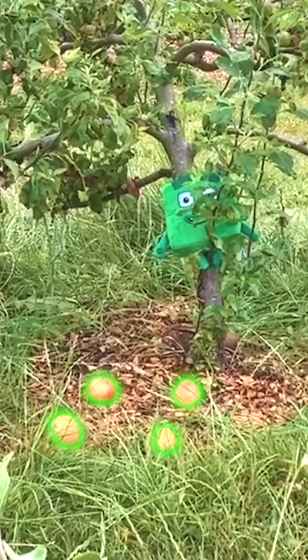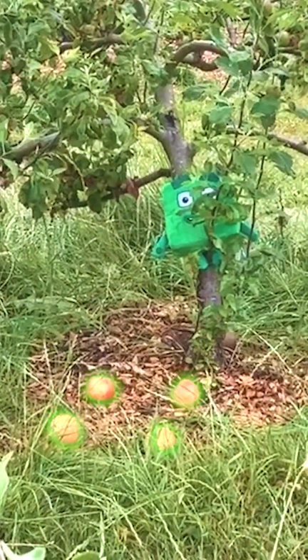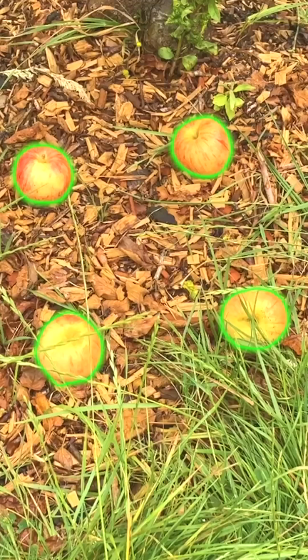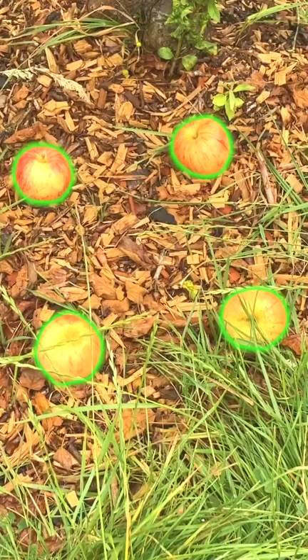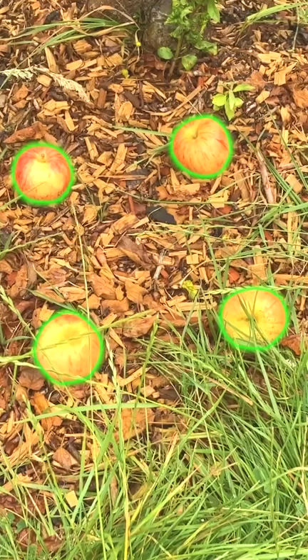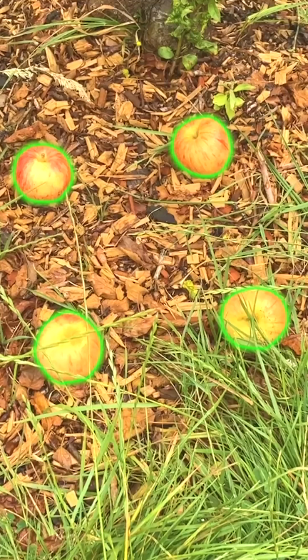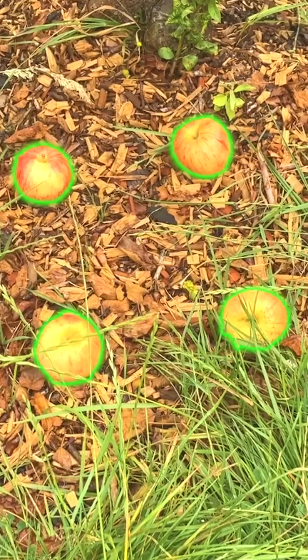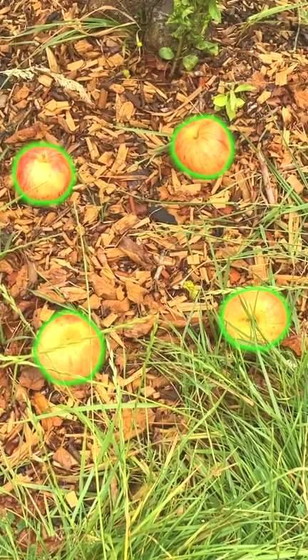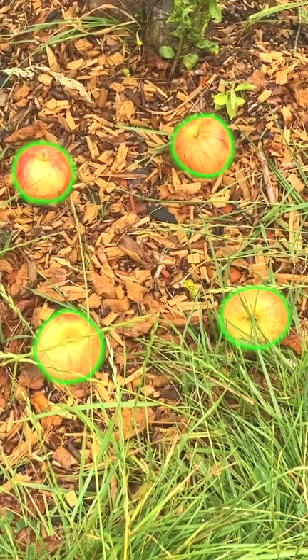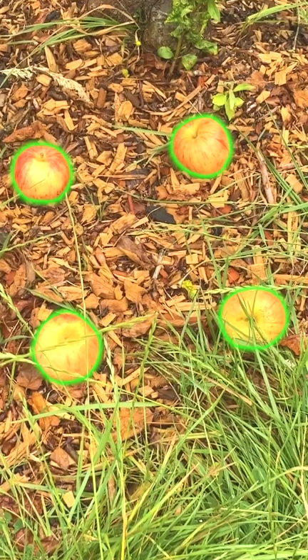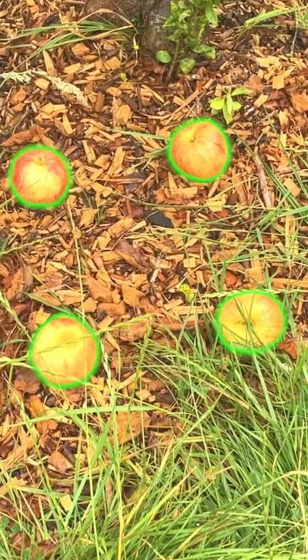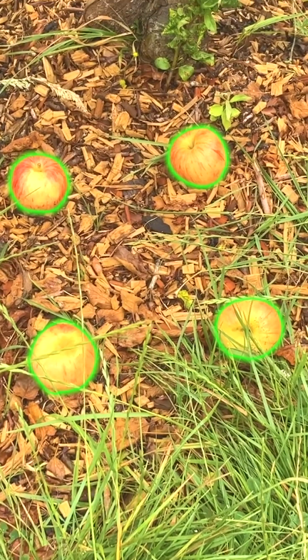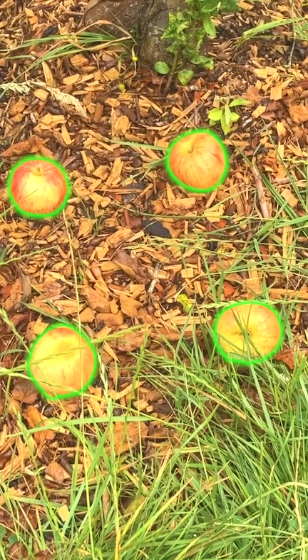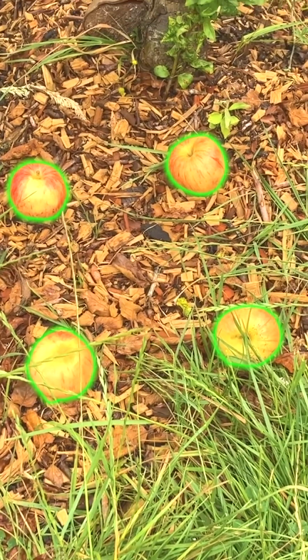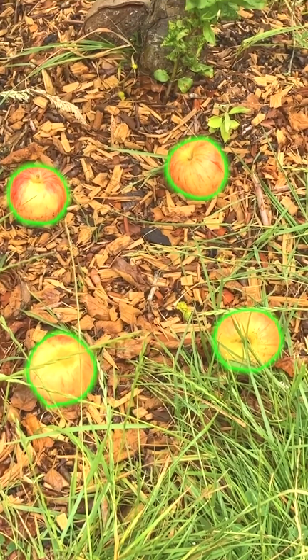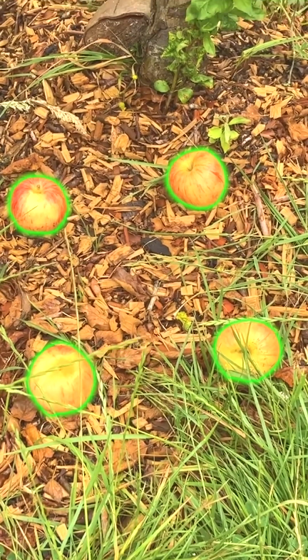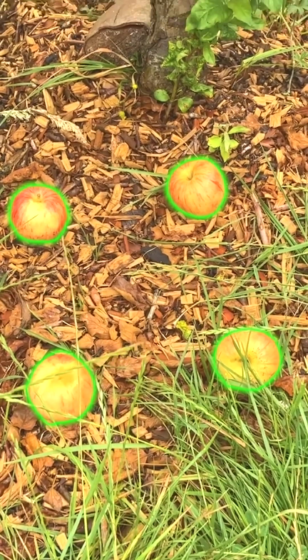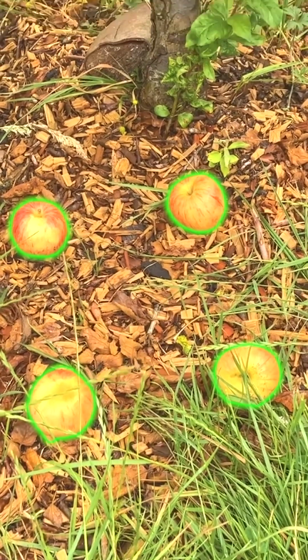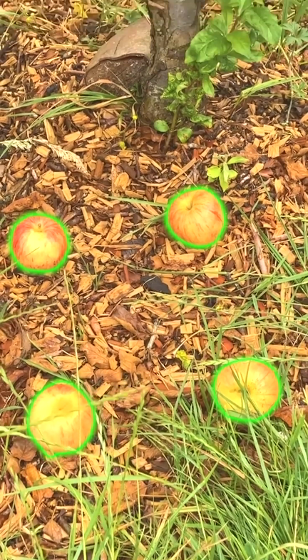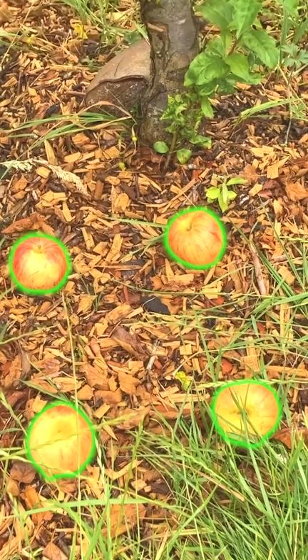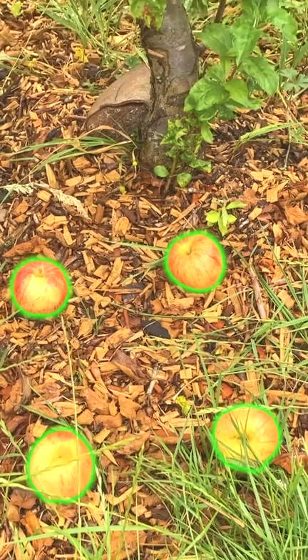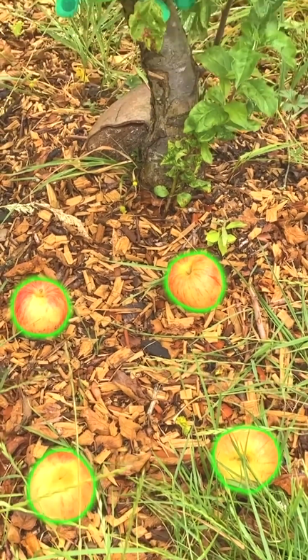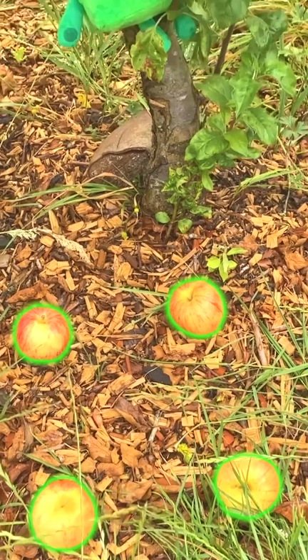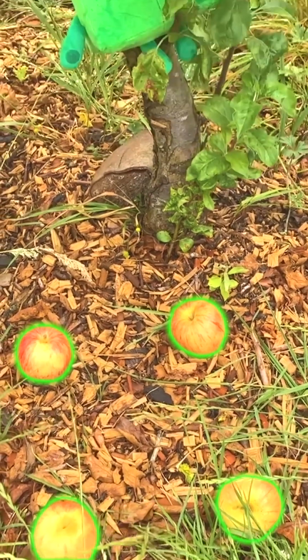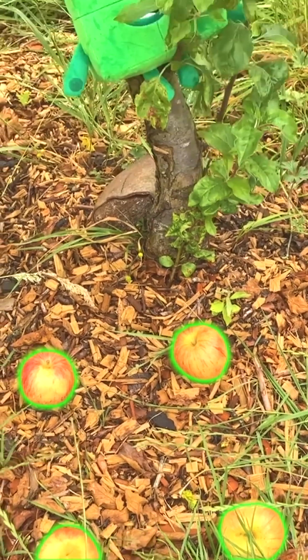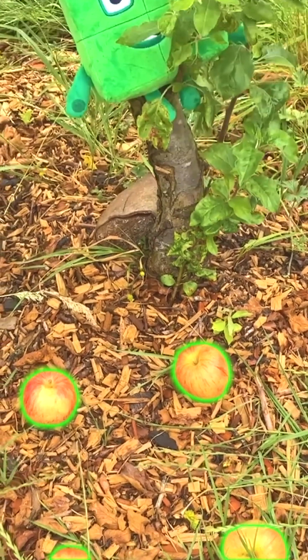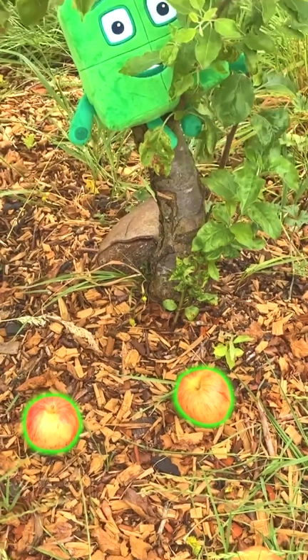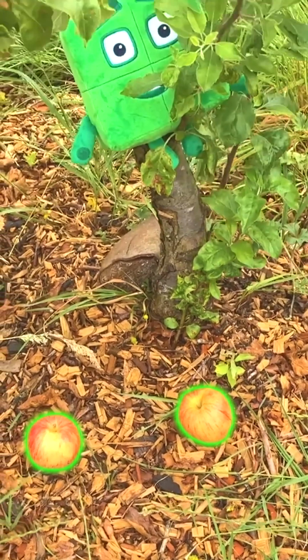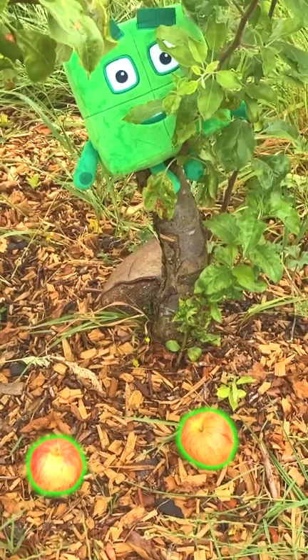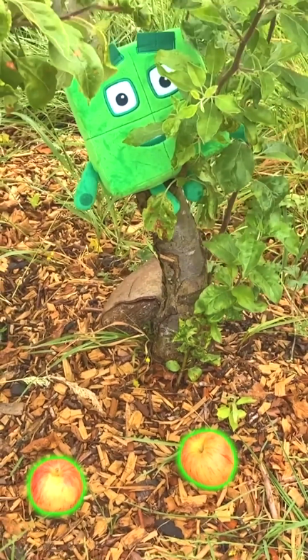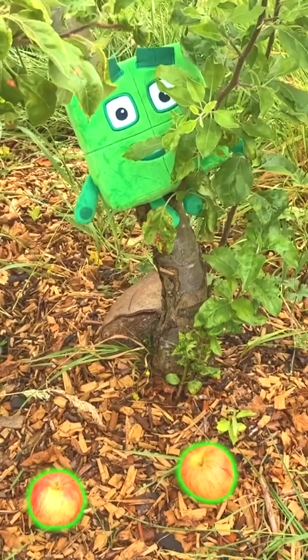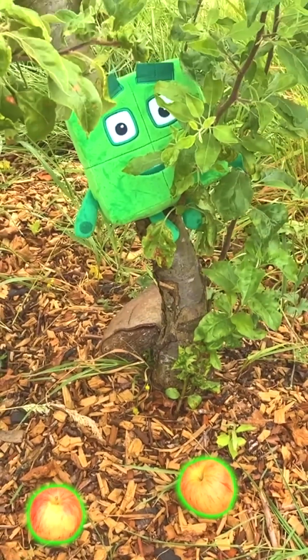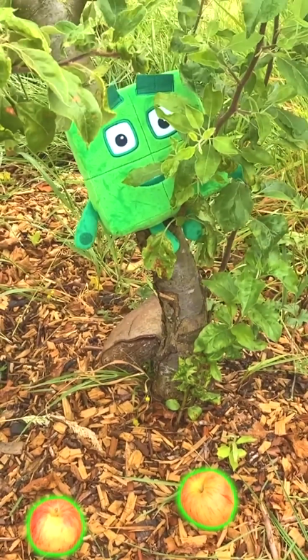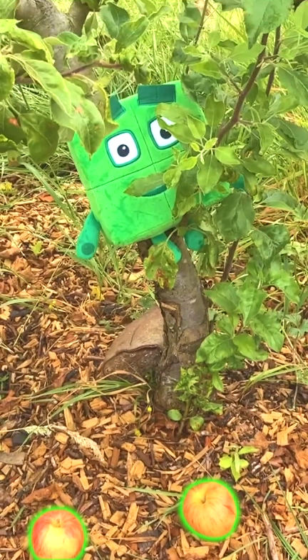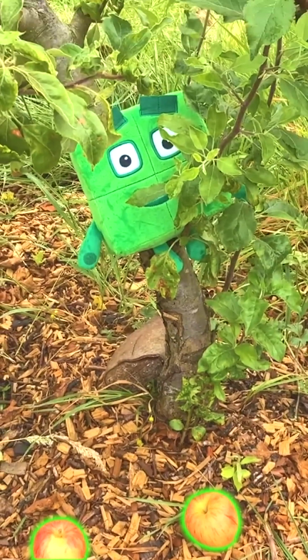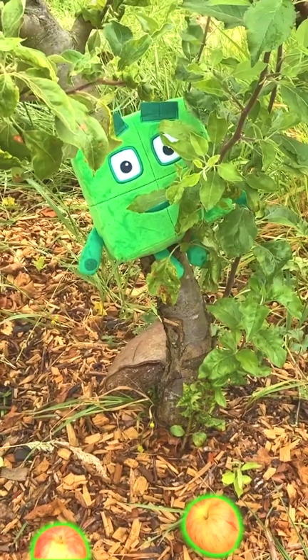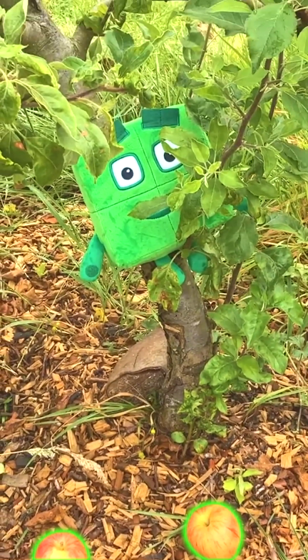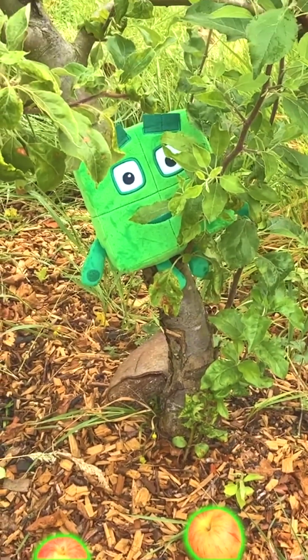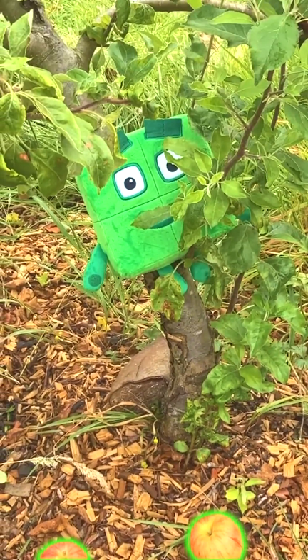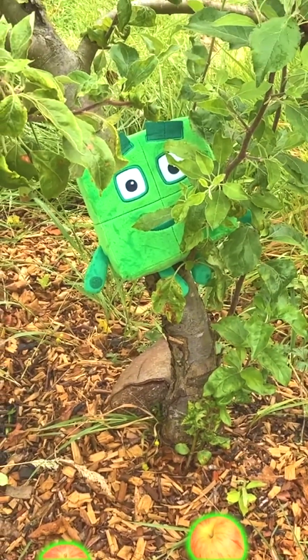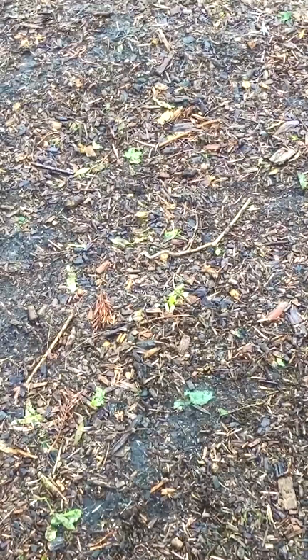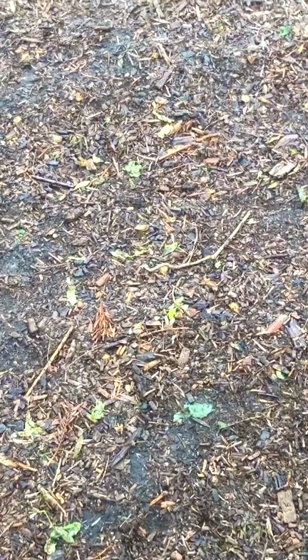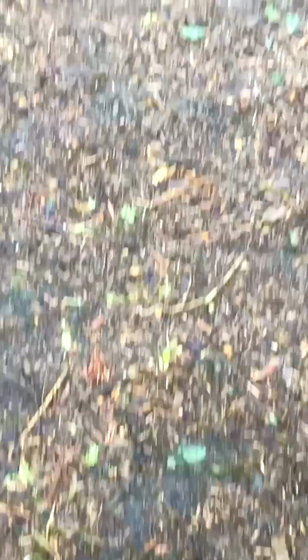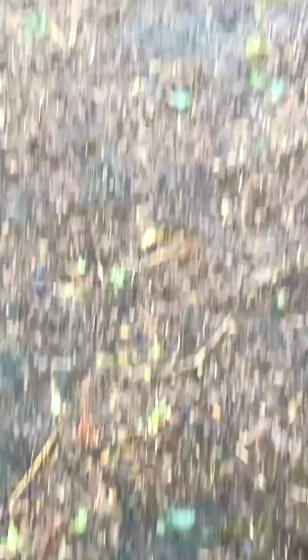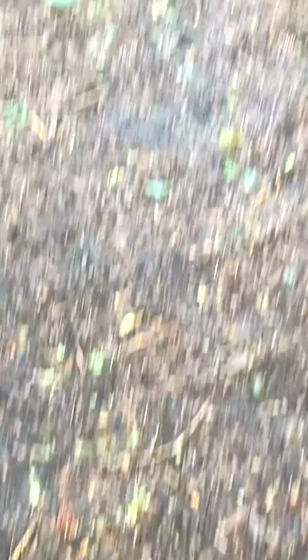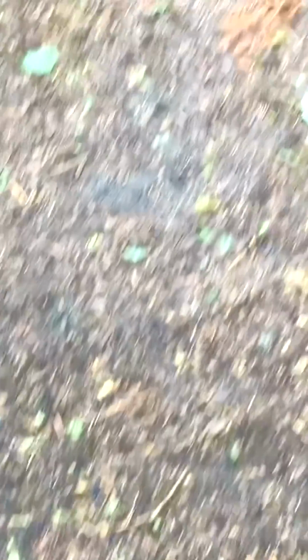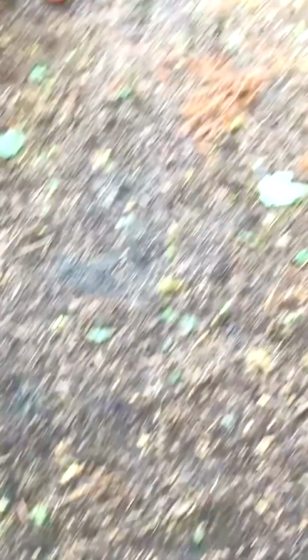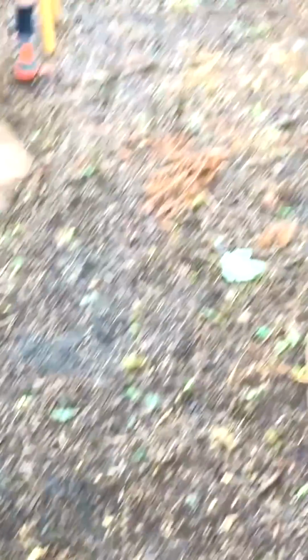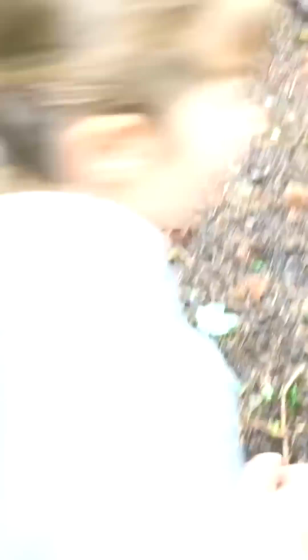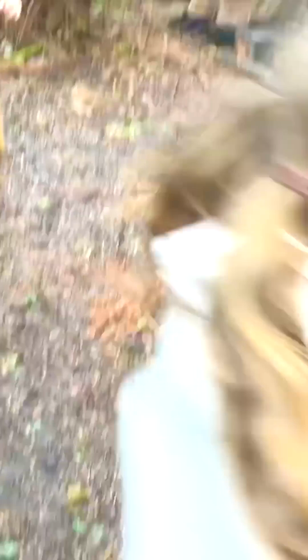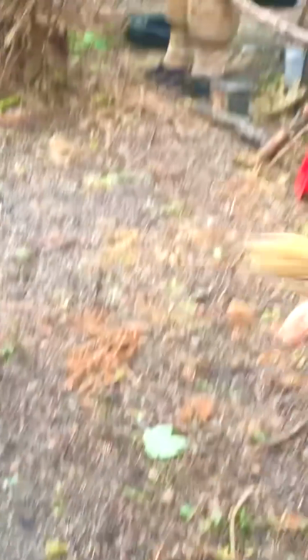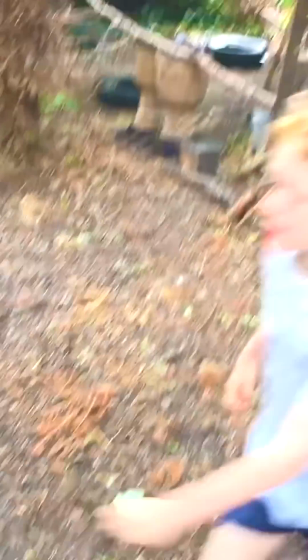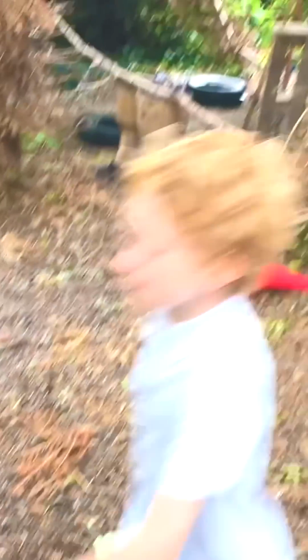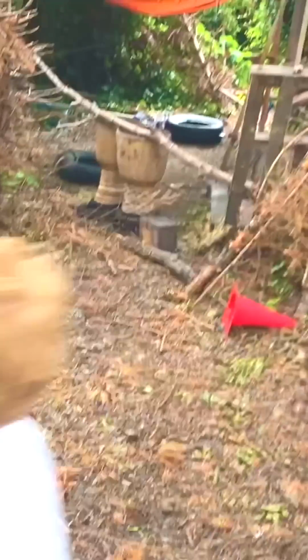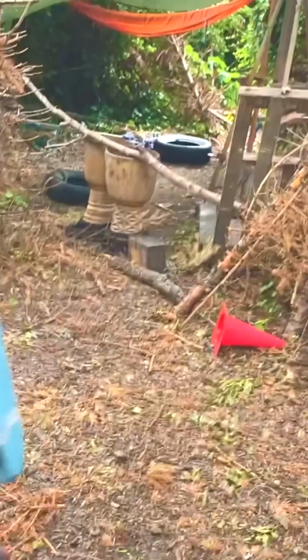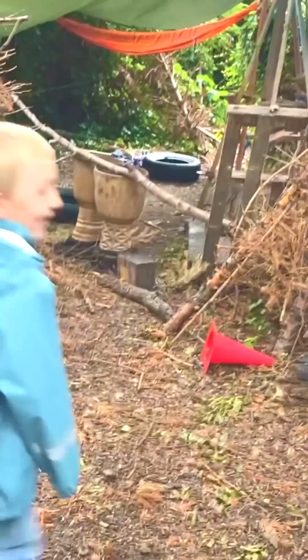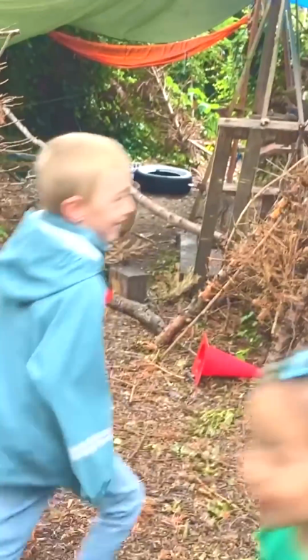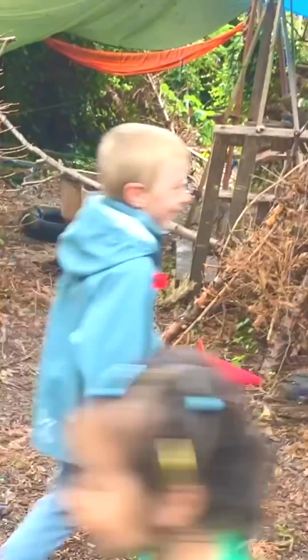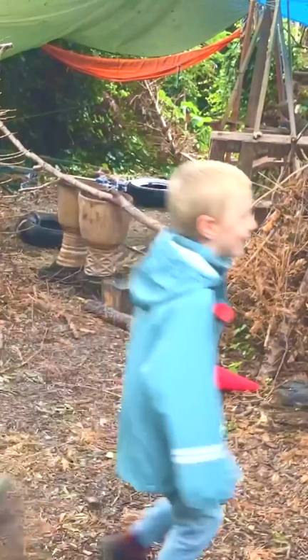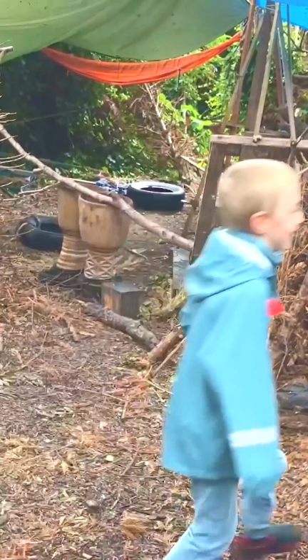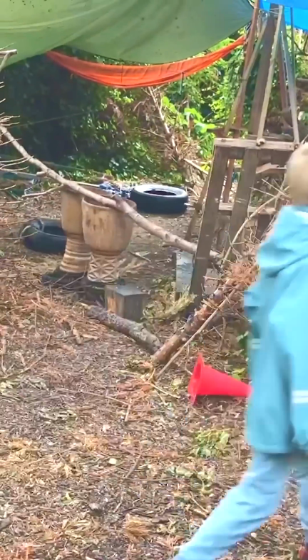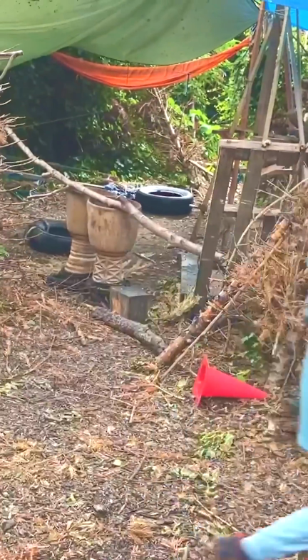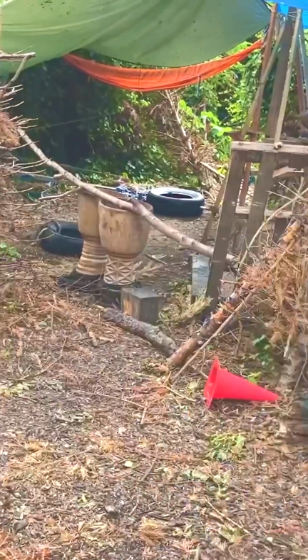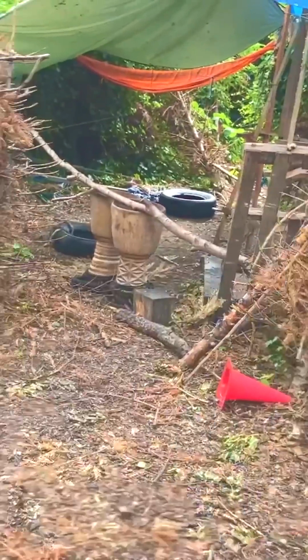There they are, four red apples. Yay, apples! Now let's look for four books.